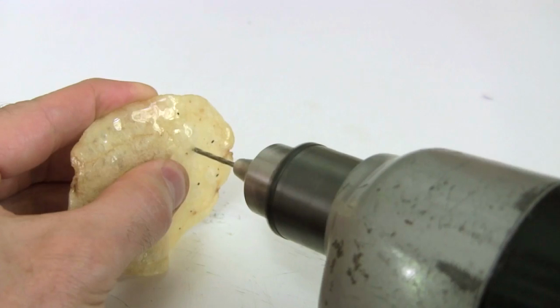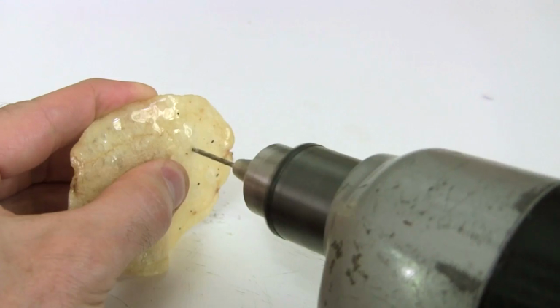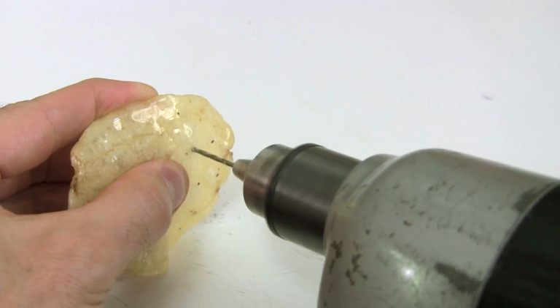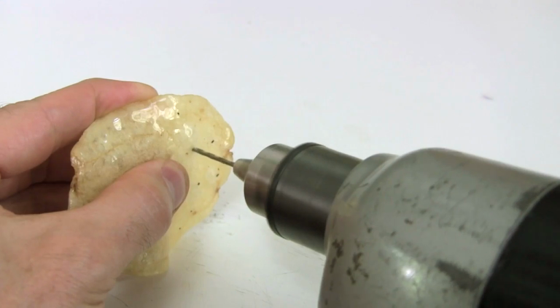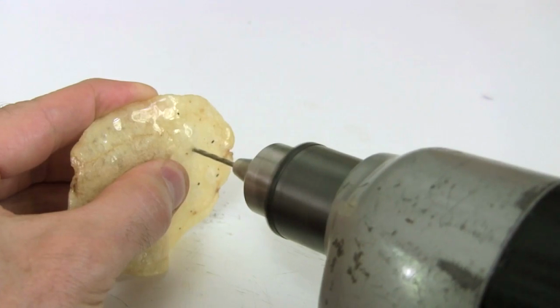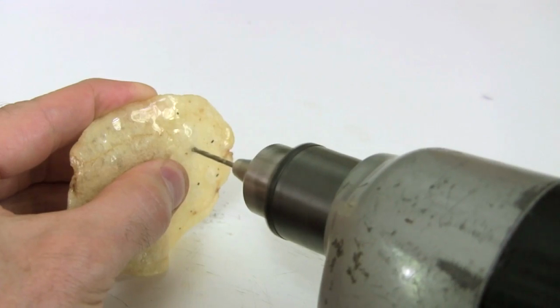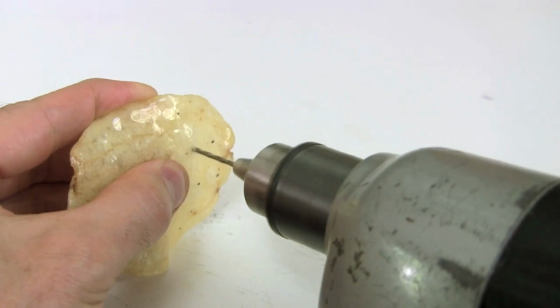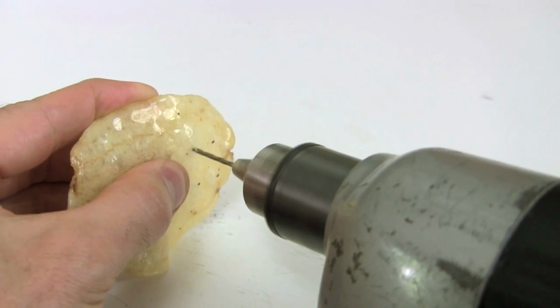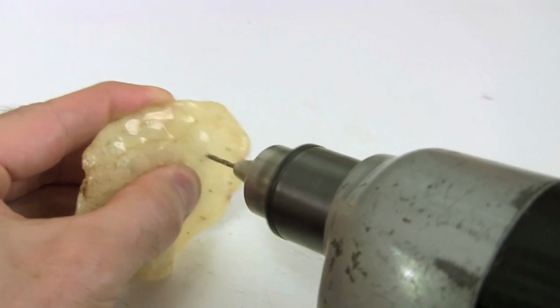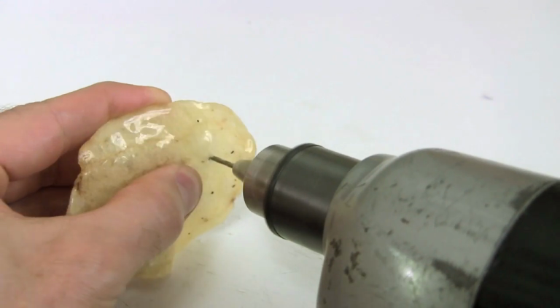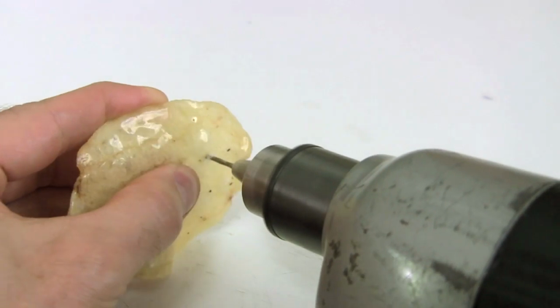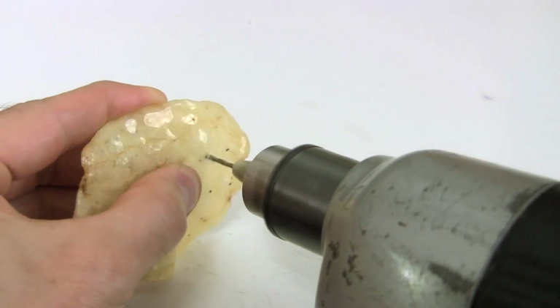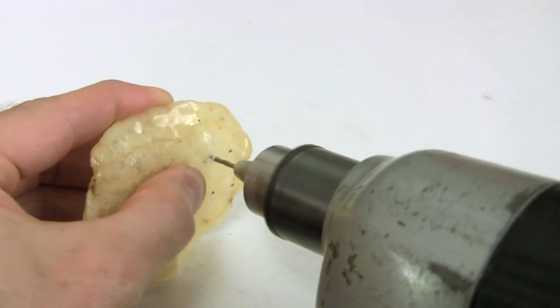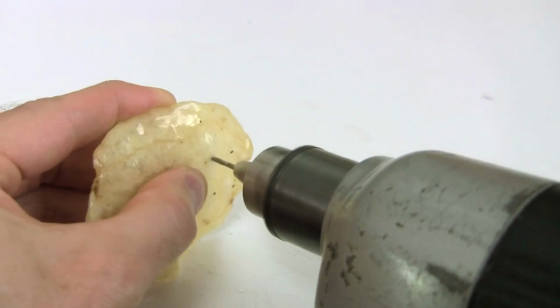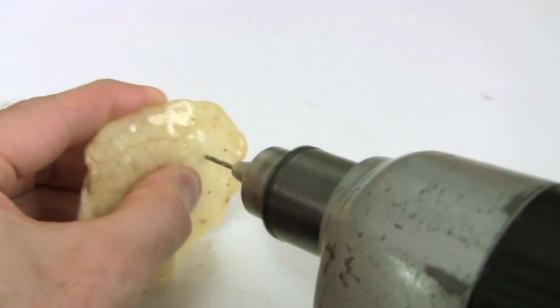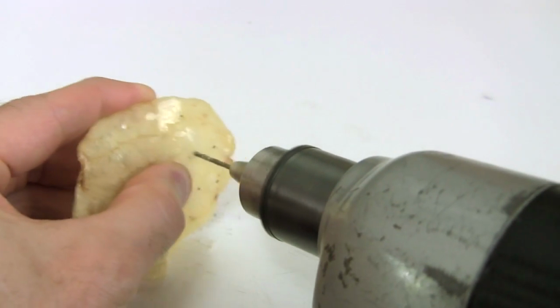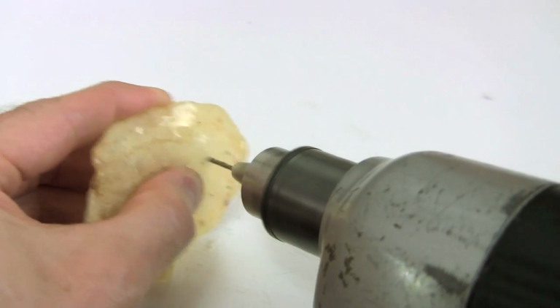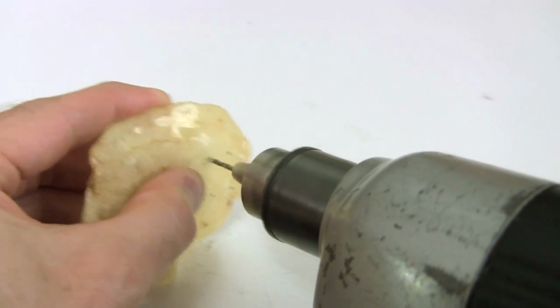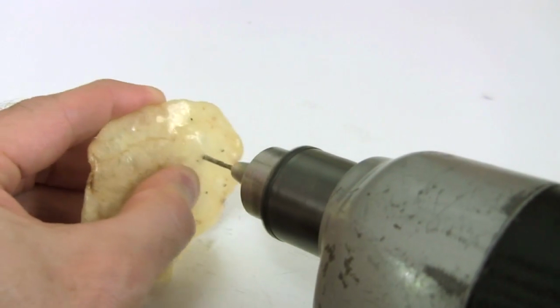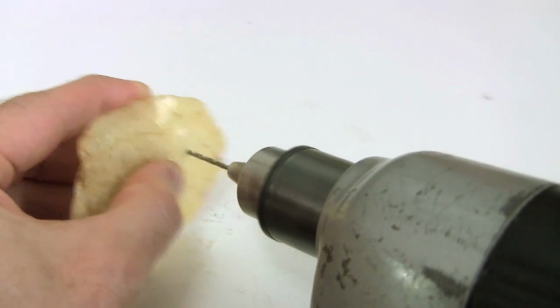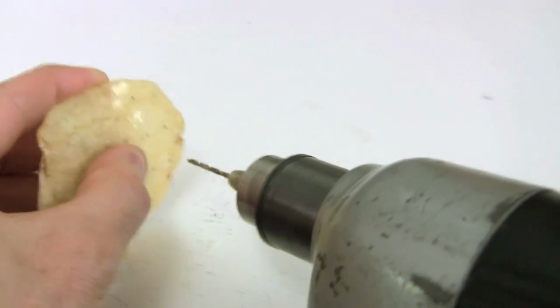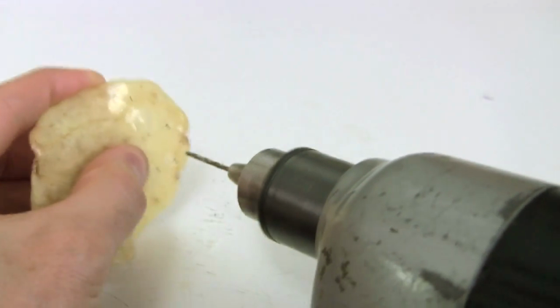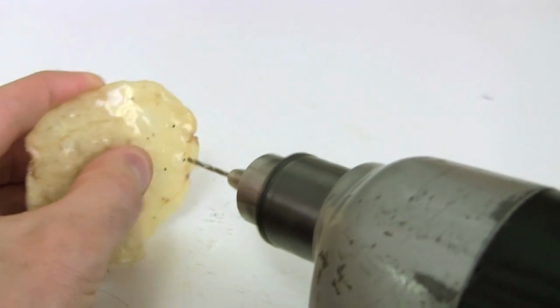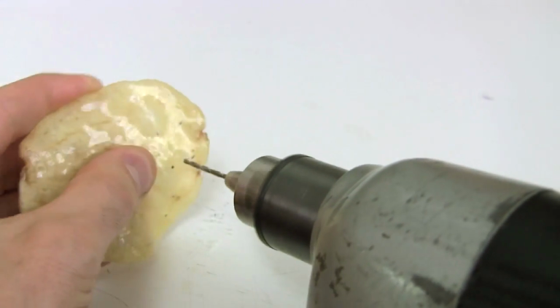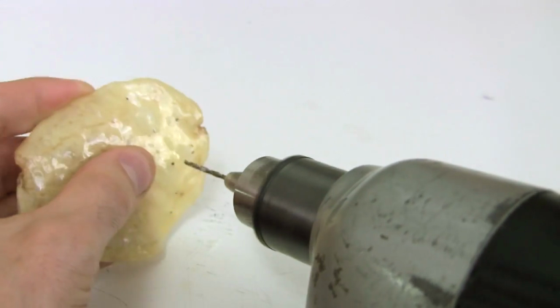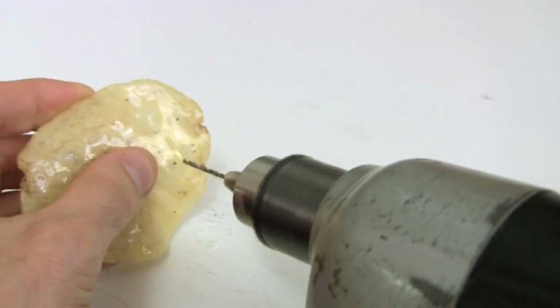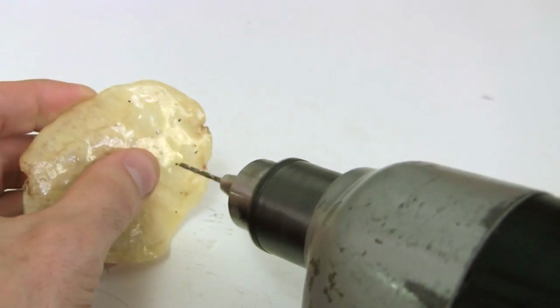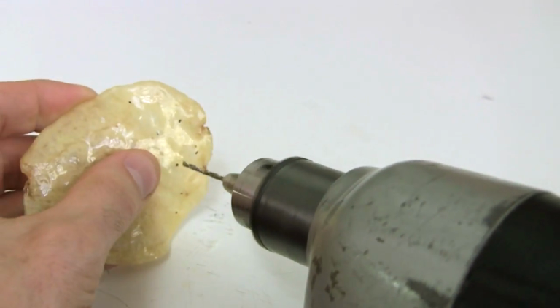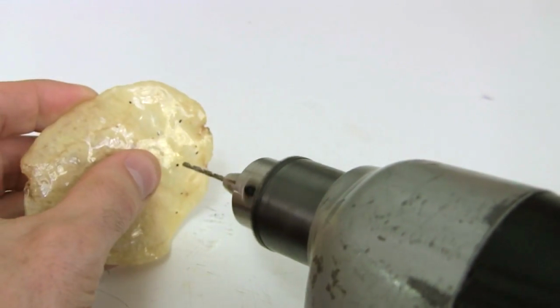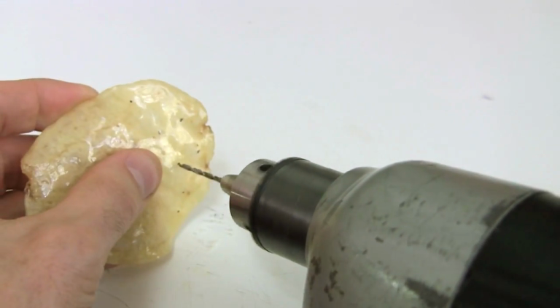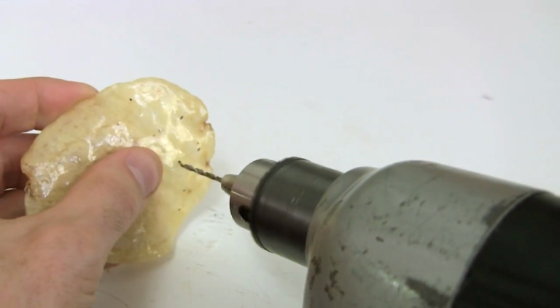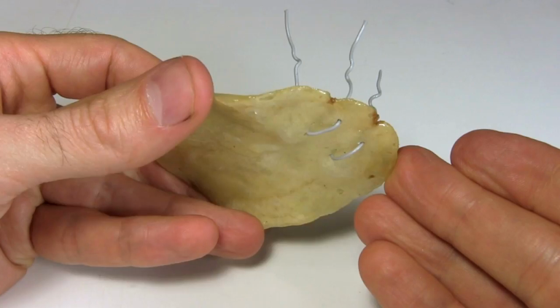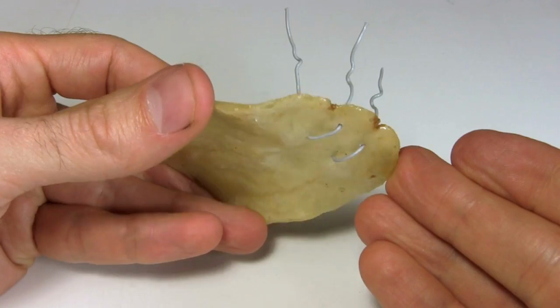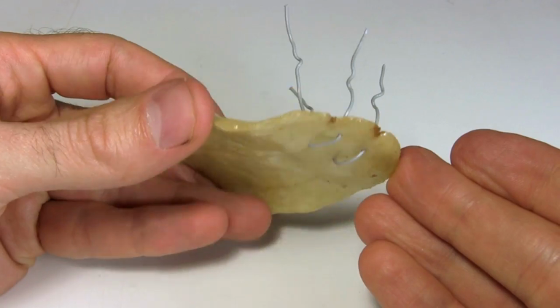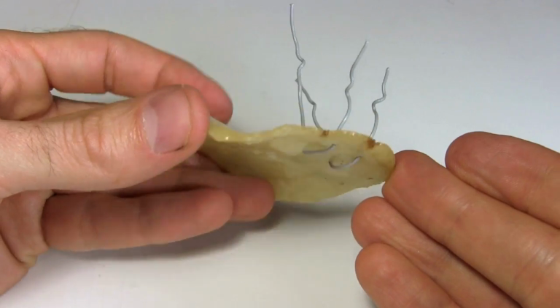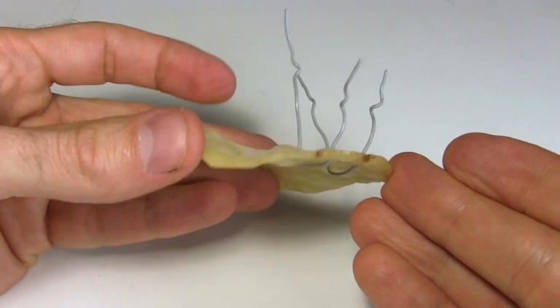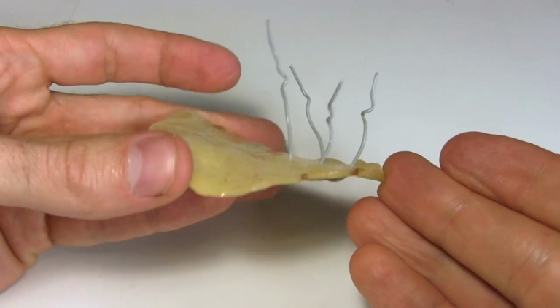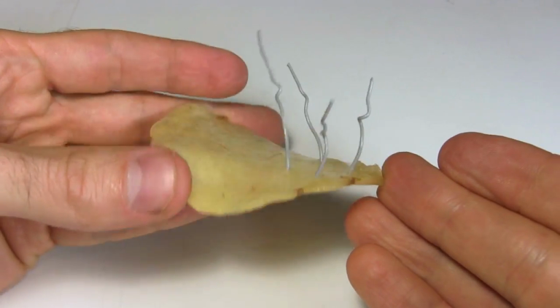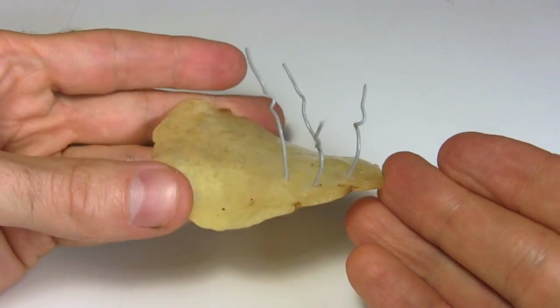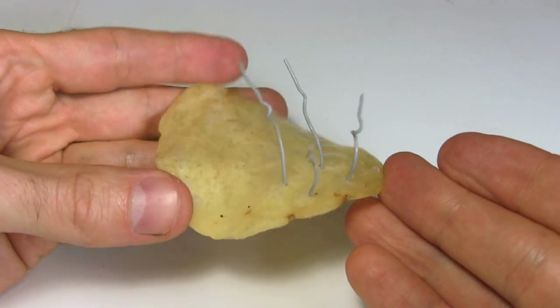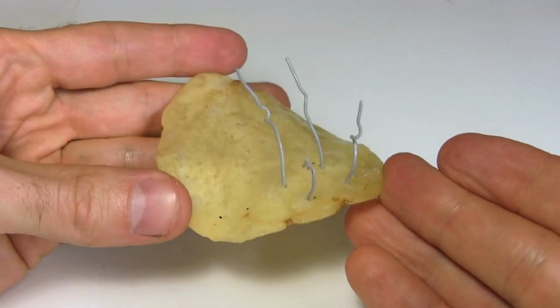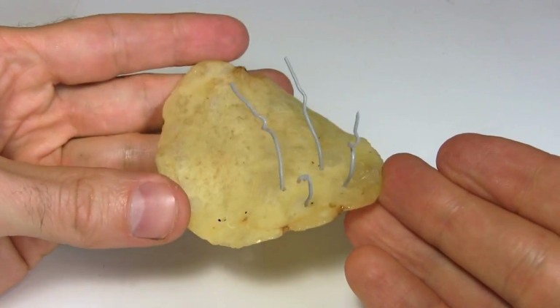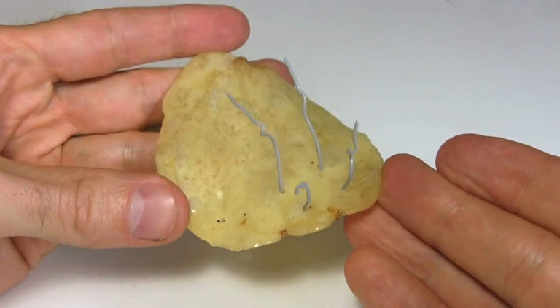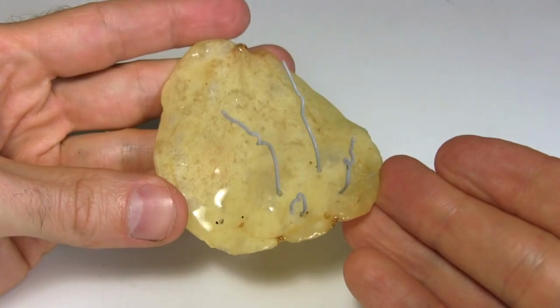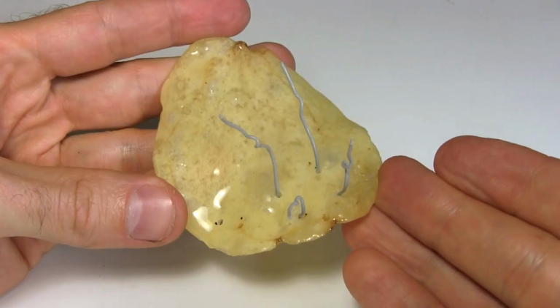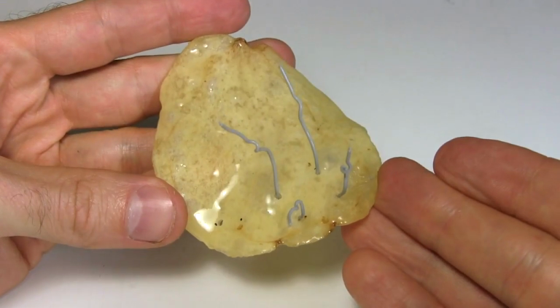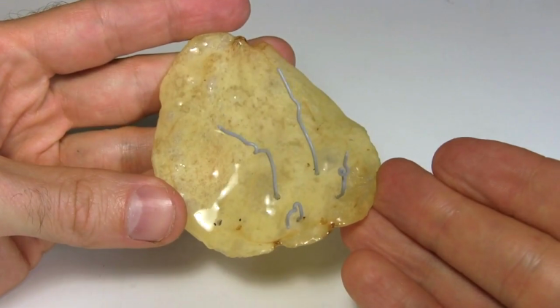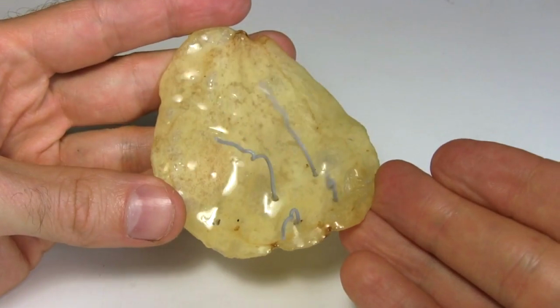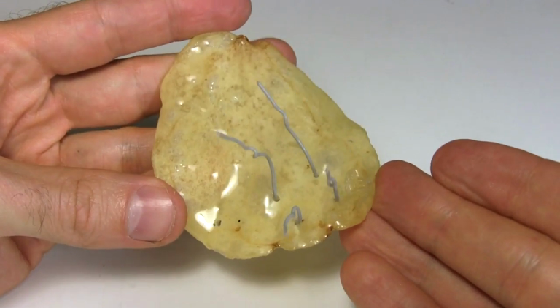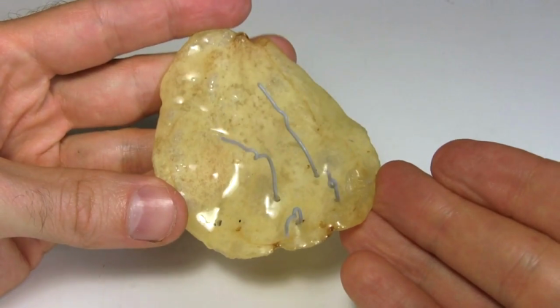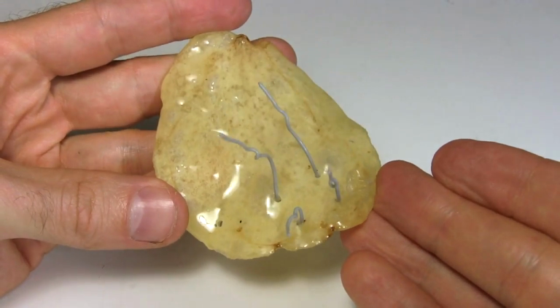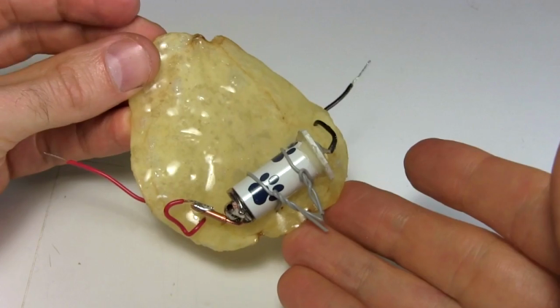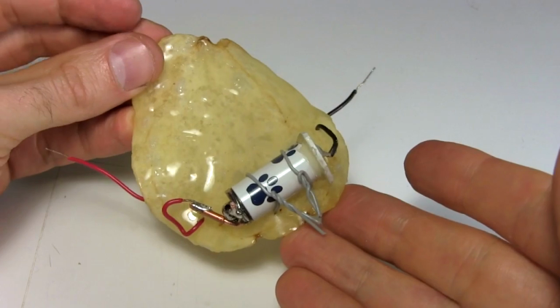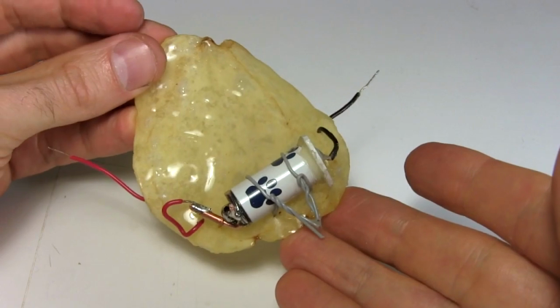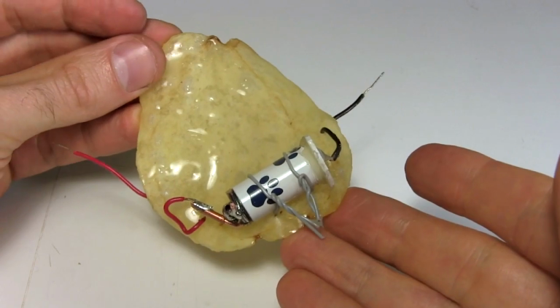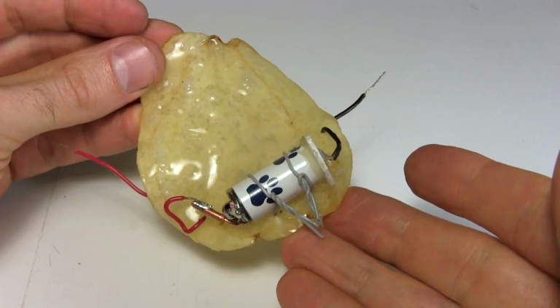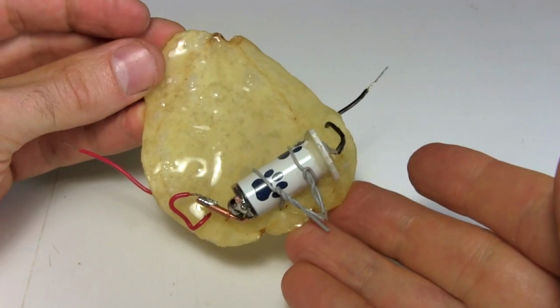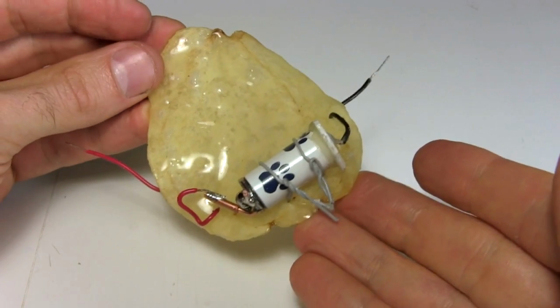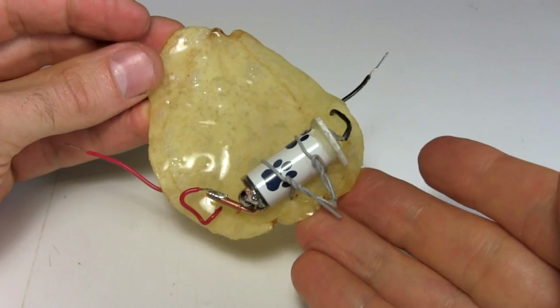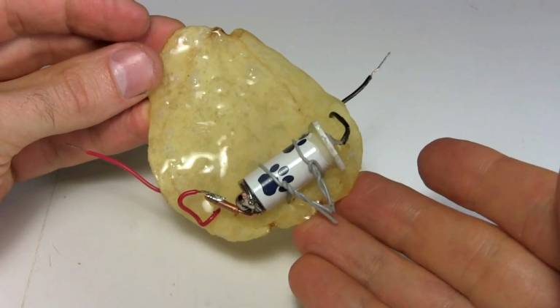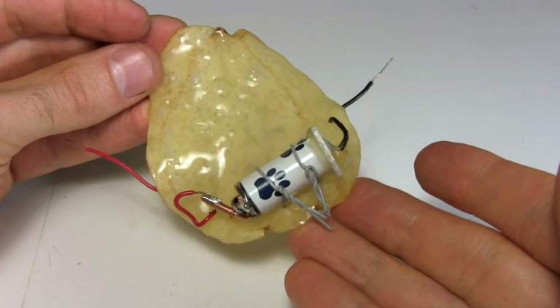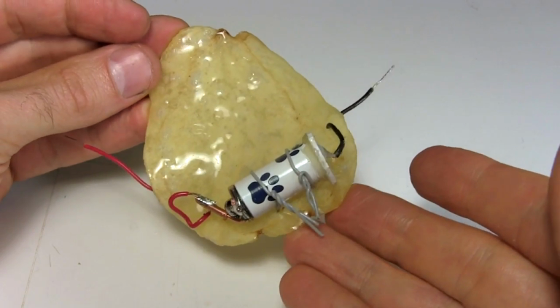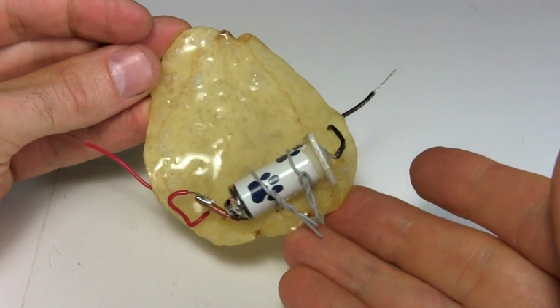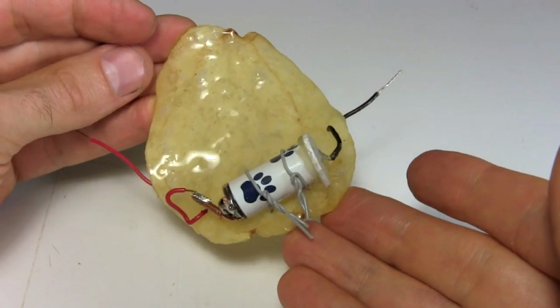To hold the battery case in place, I drill some holes in the chip and run some support wires through it. Here's the battery in place.